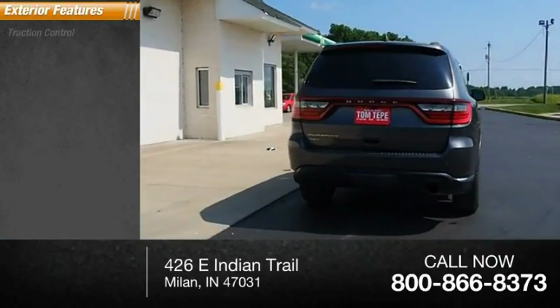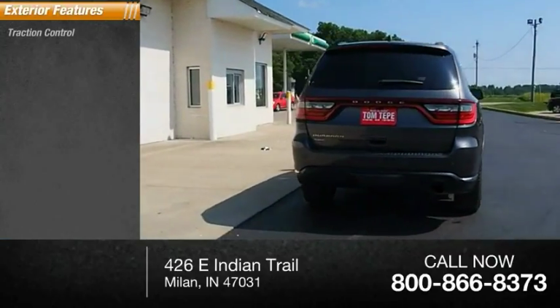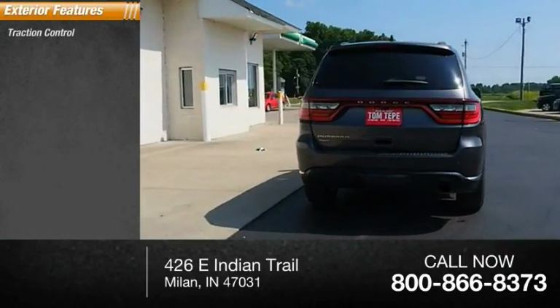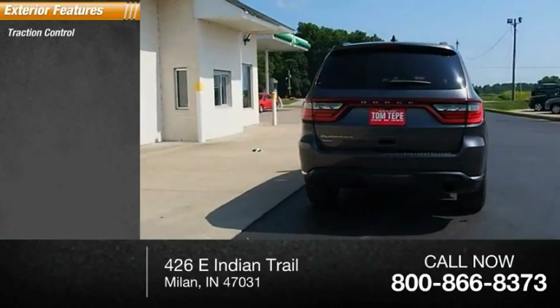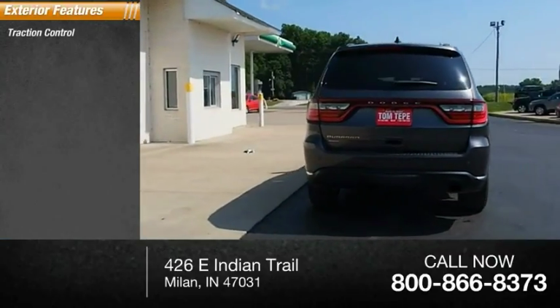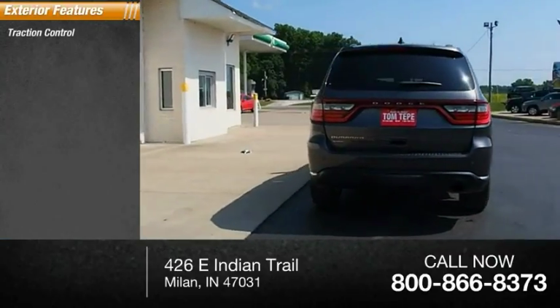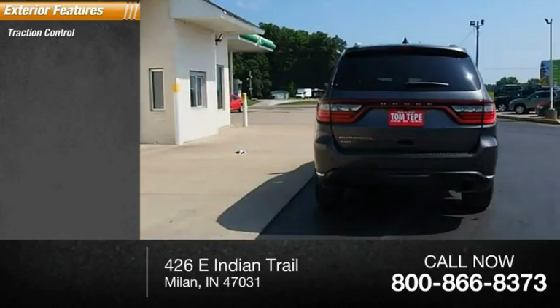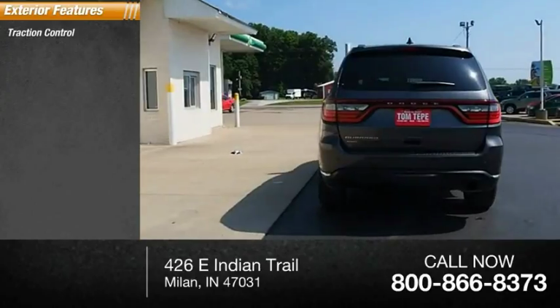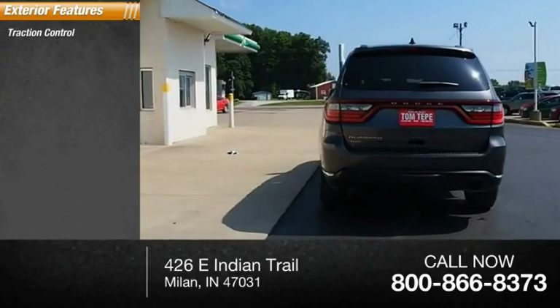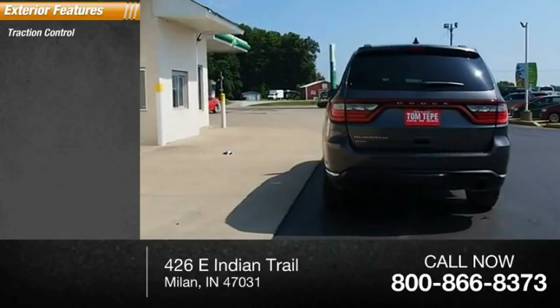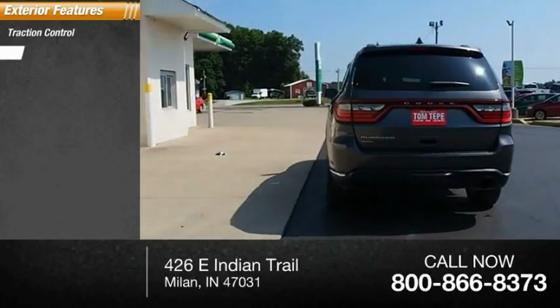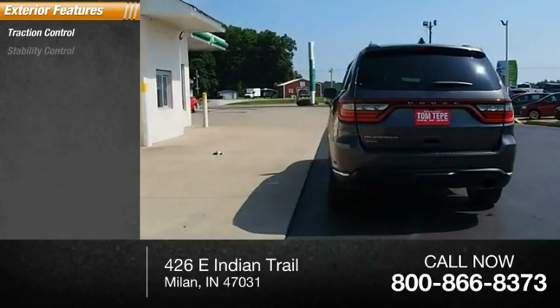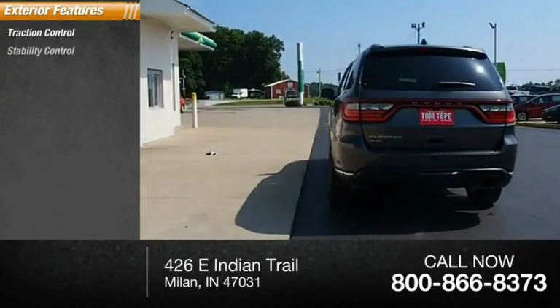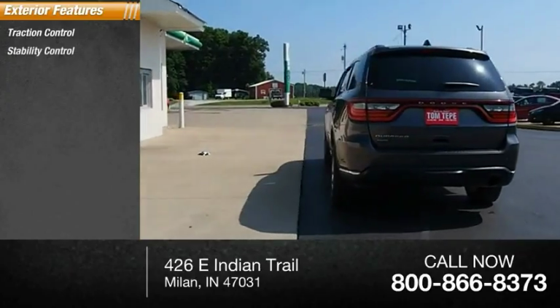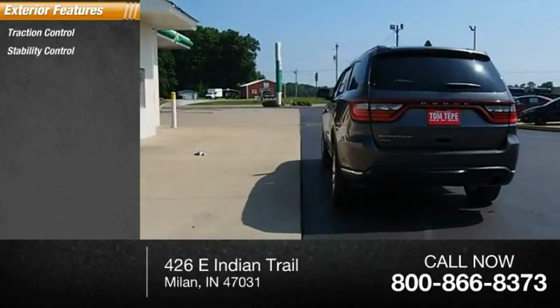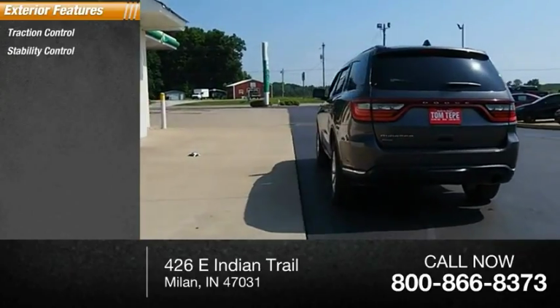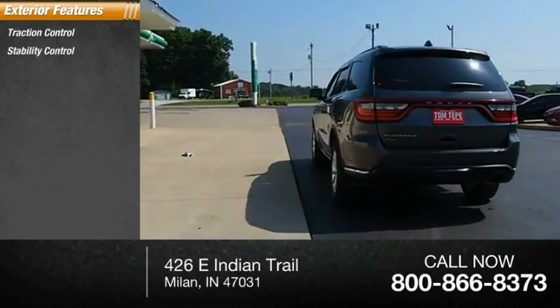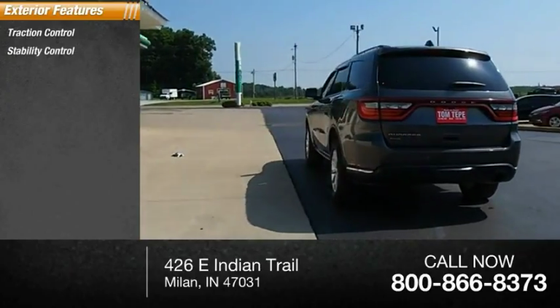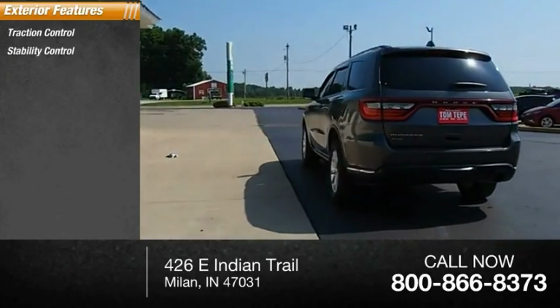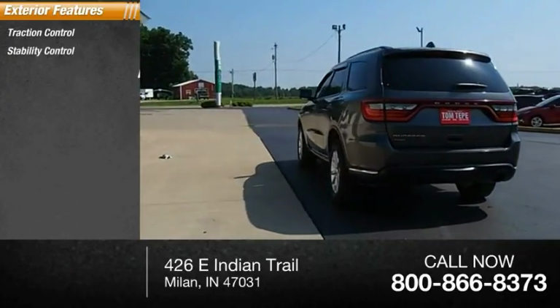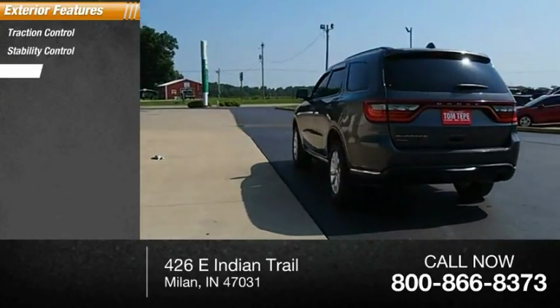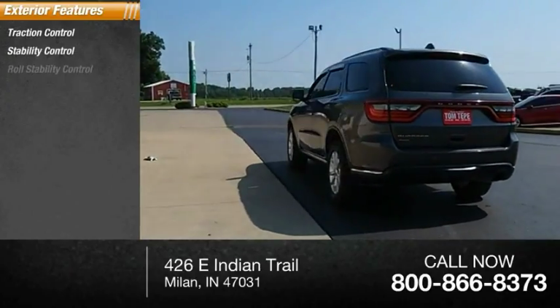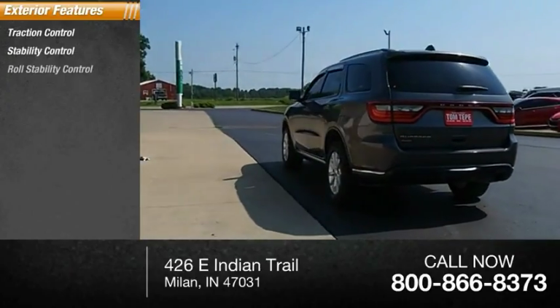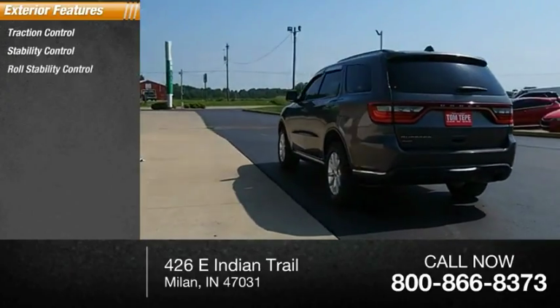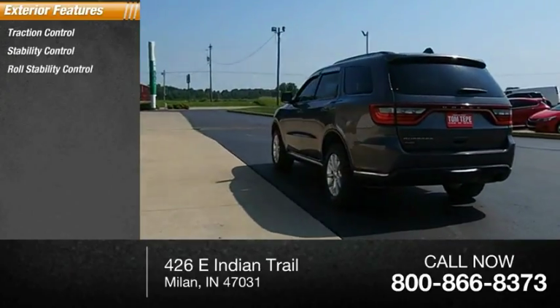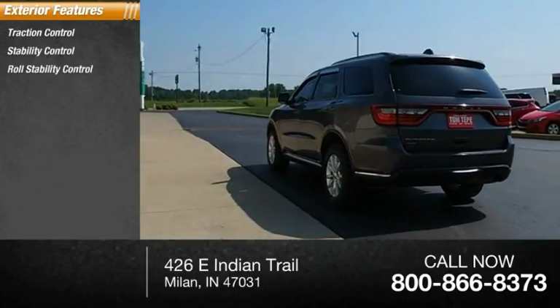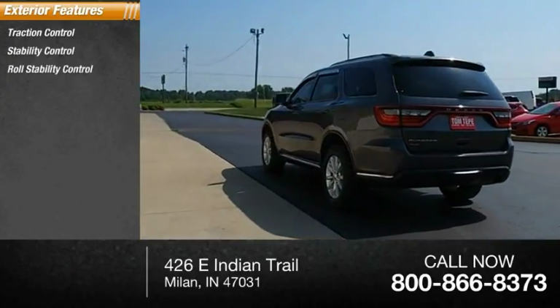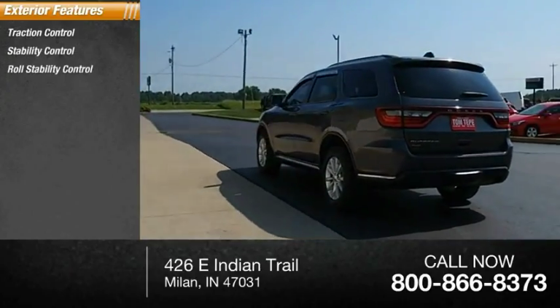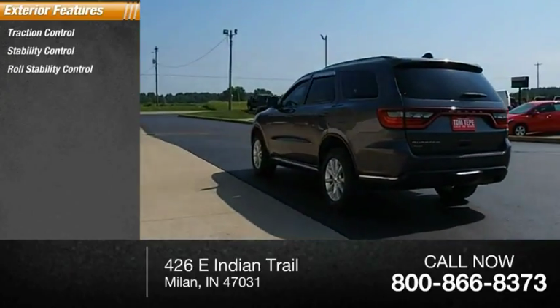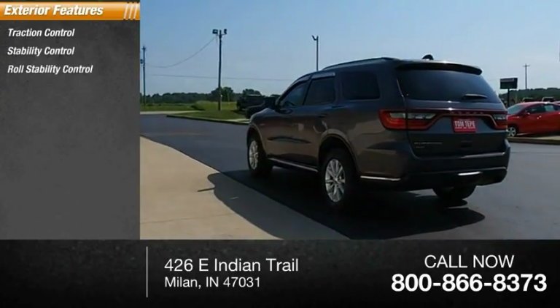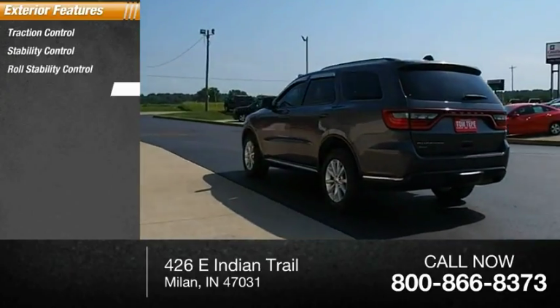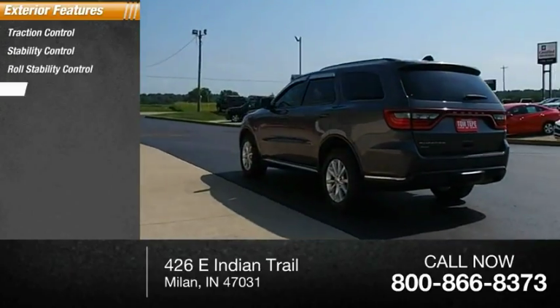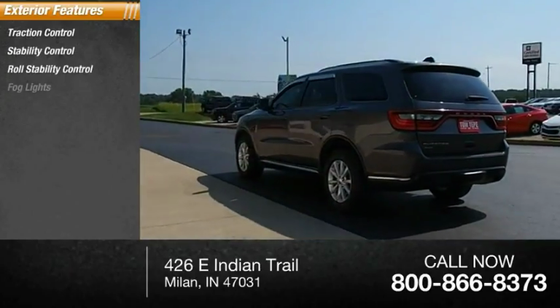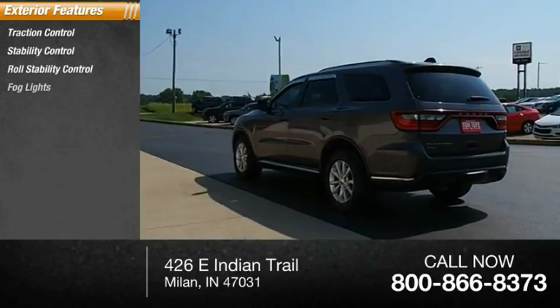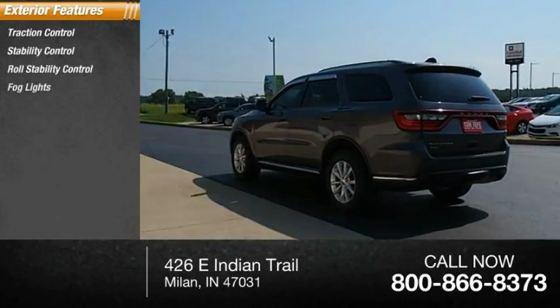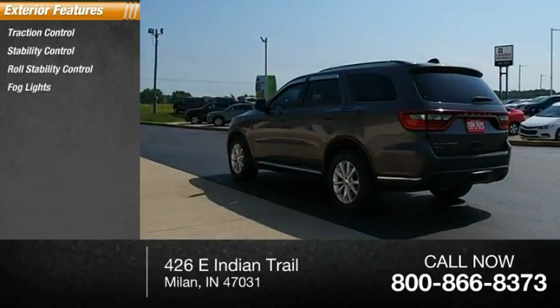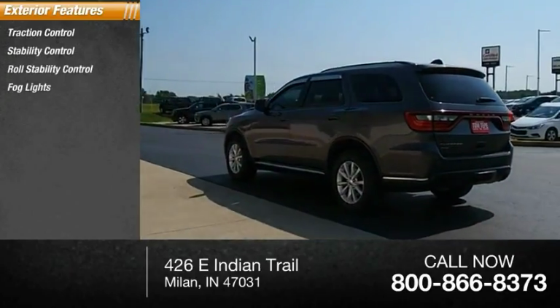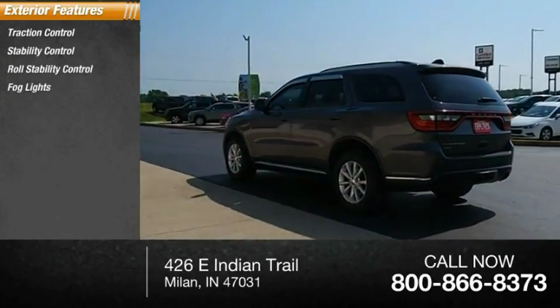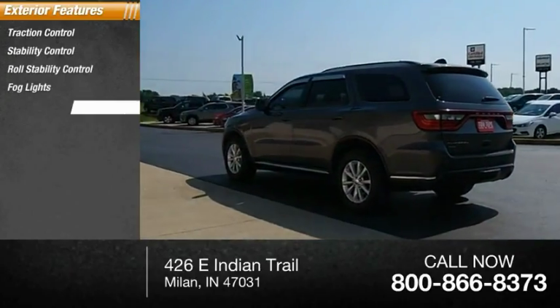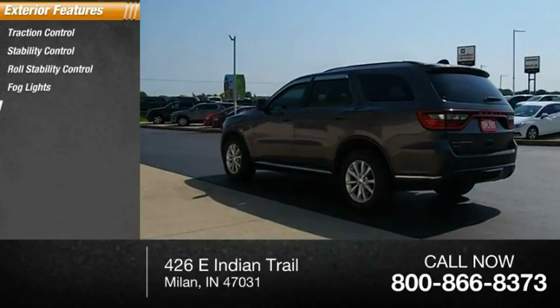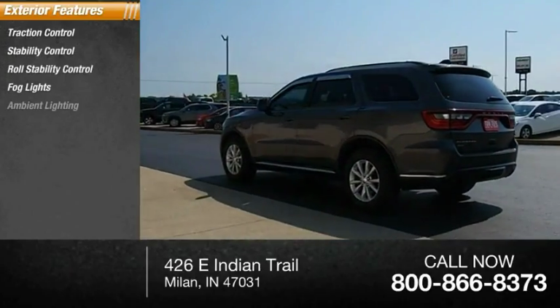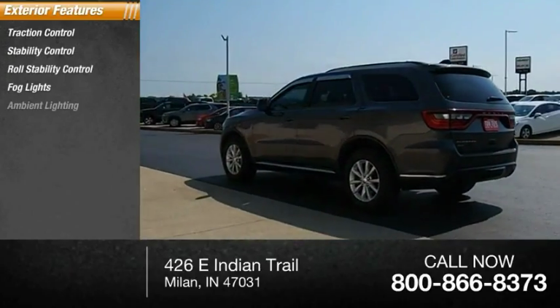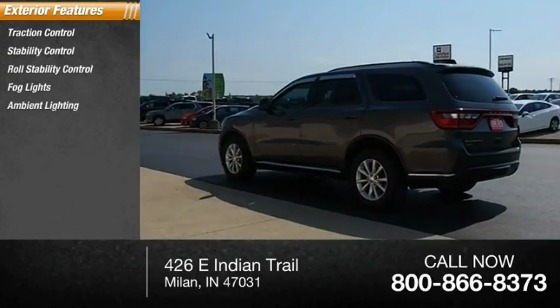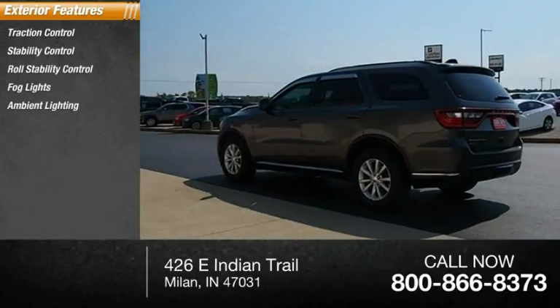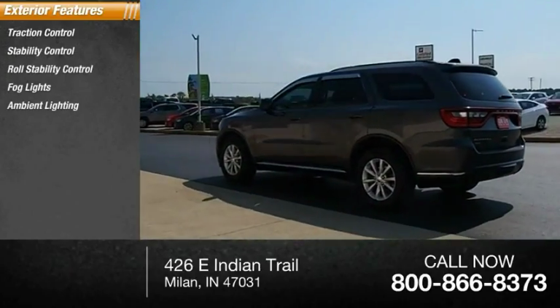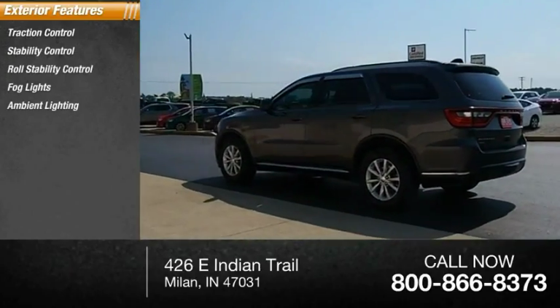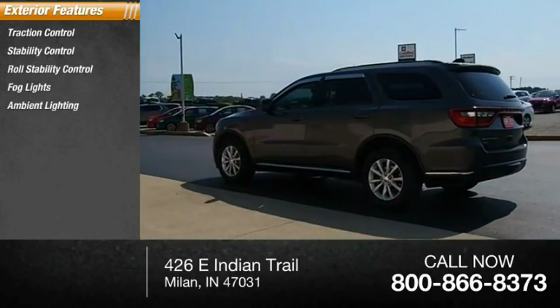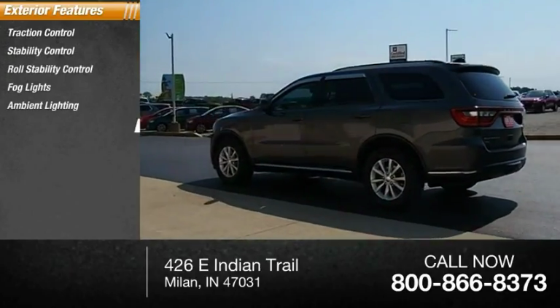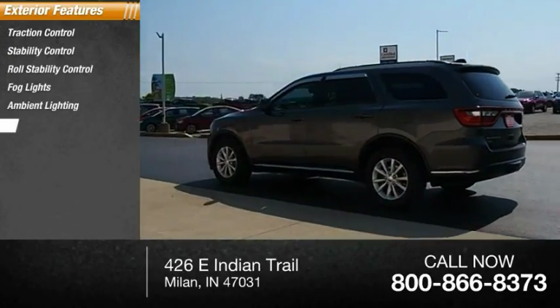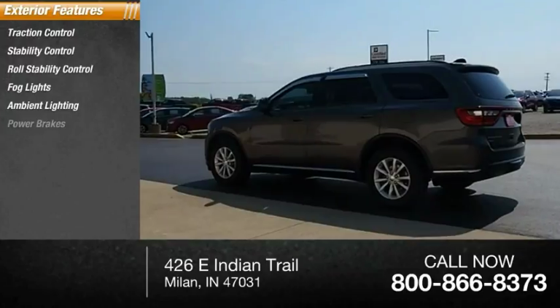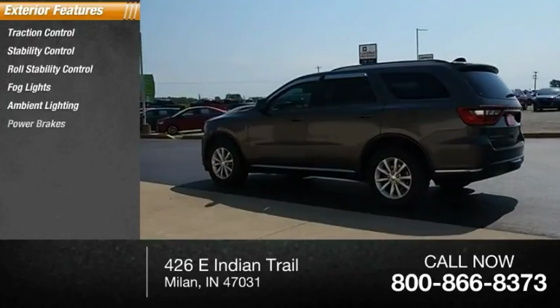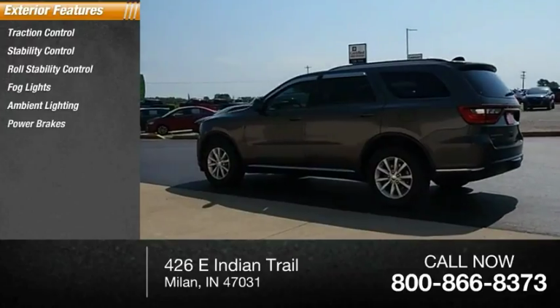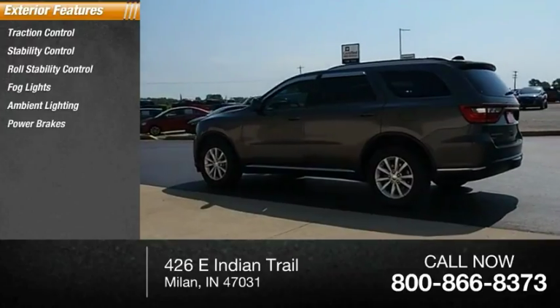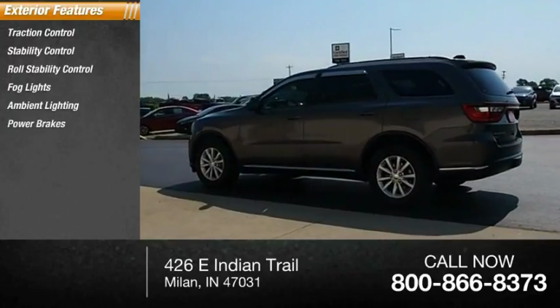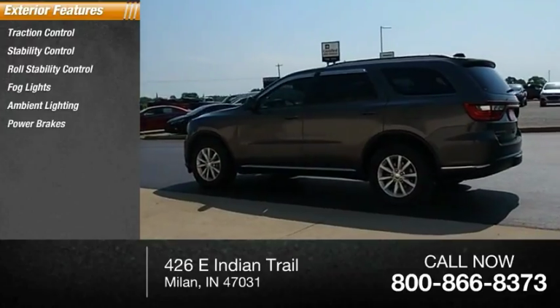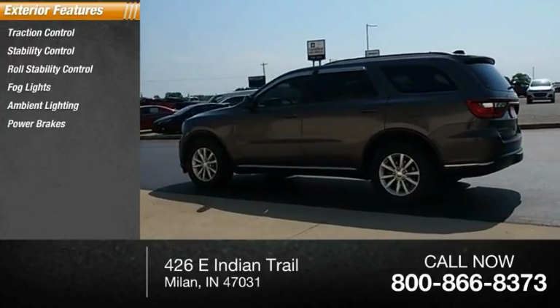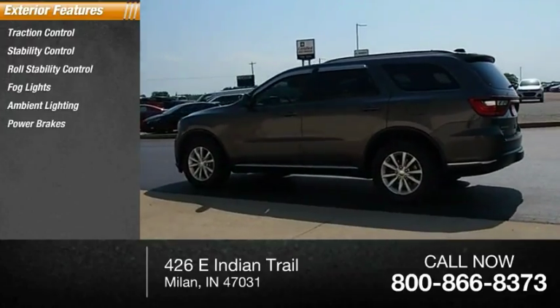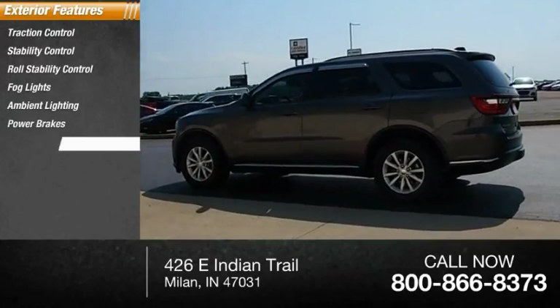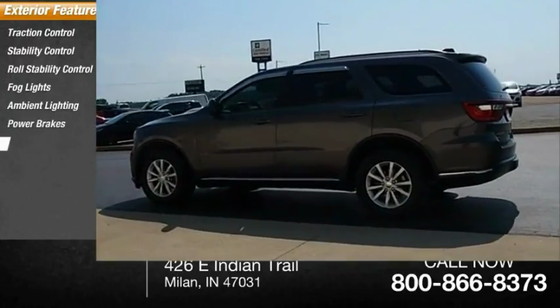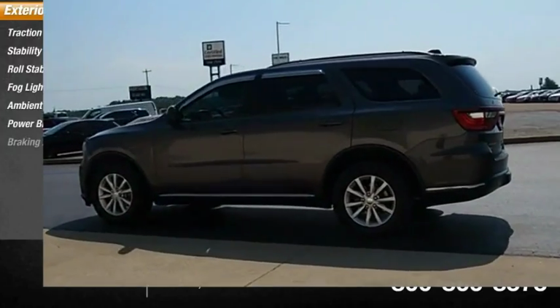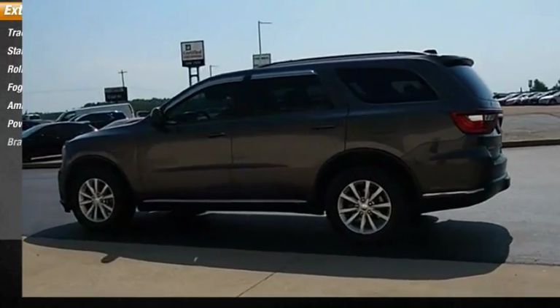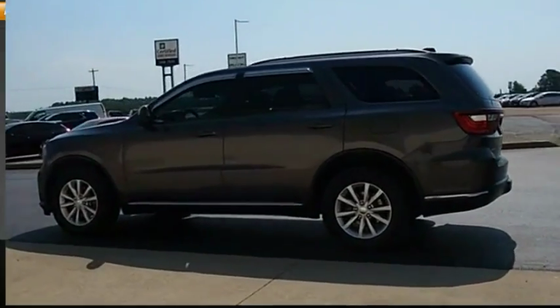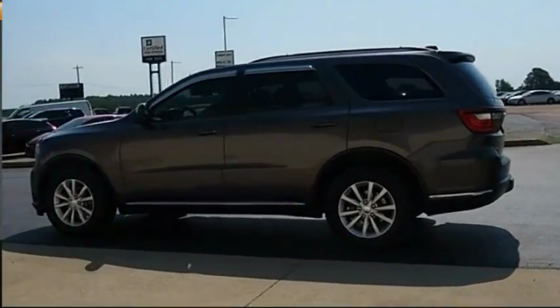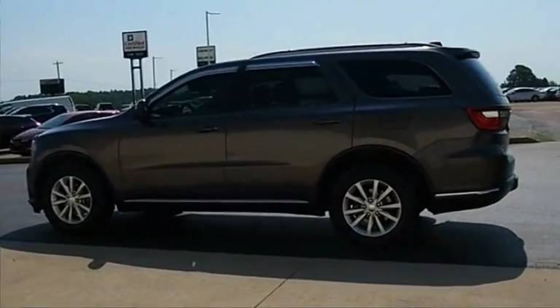Traction control, stability control, roll stability control, fog lights, ambient lighting, power brakes, braking assist.